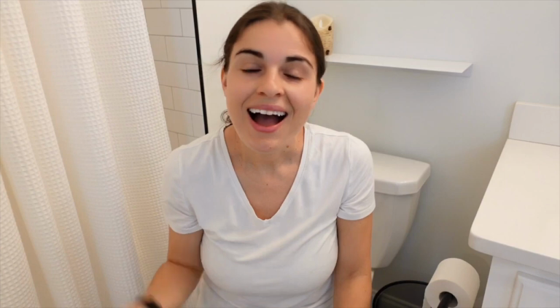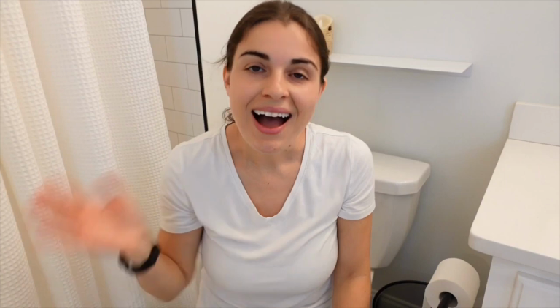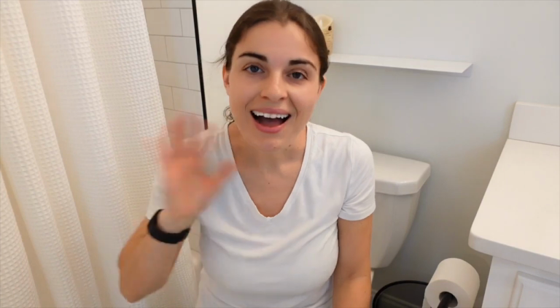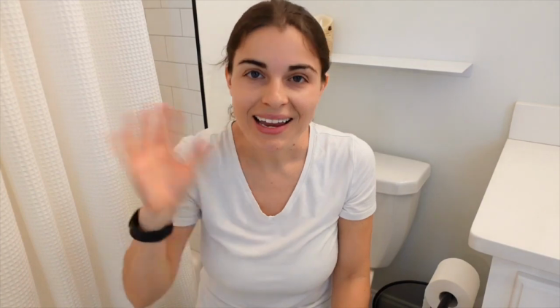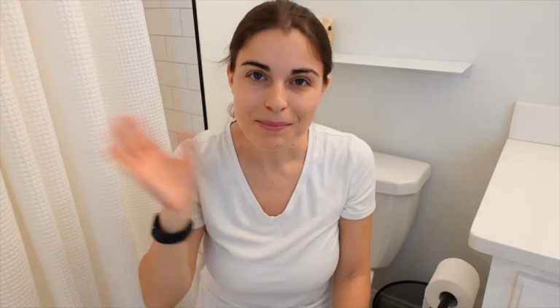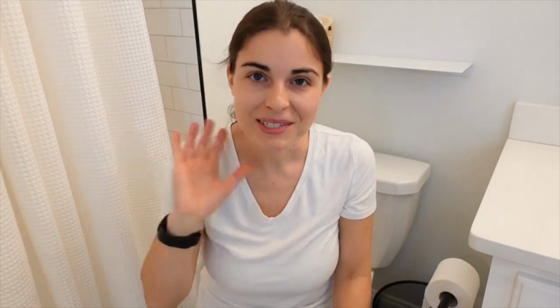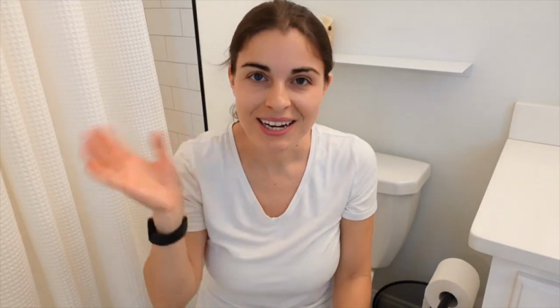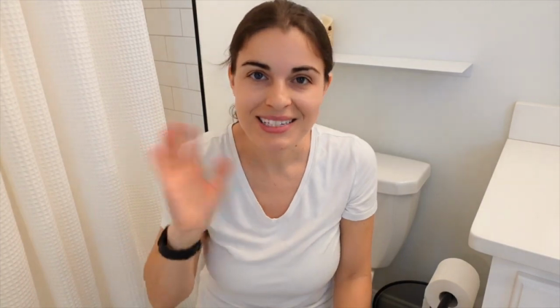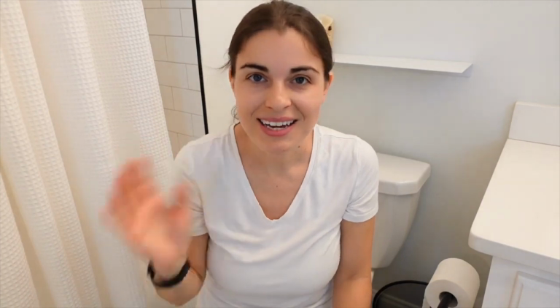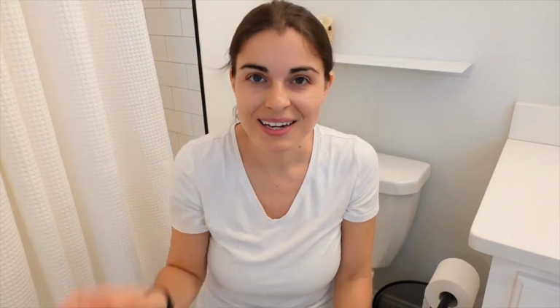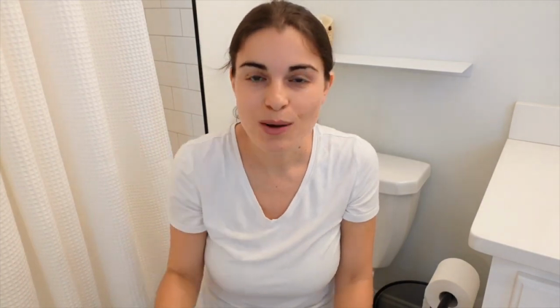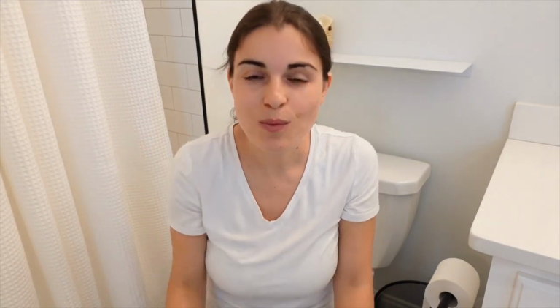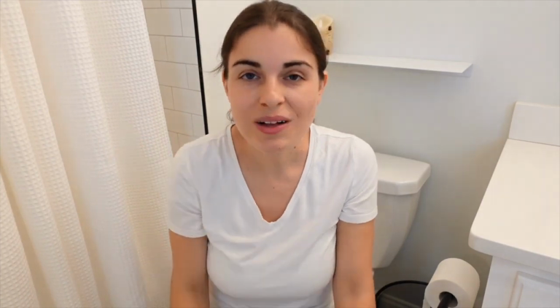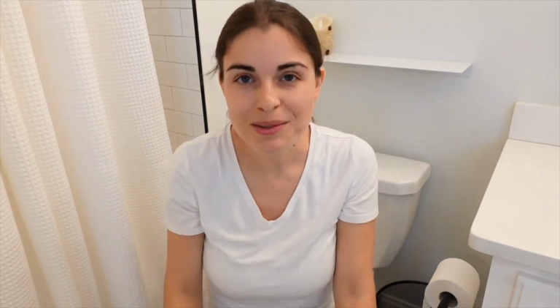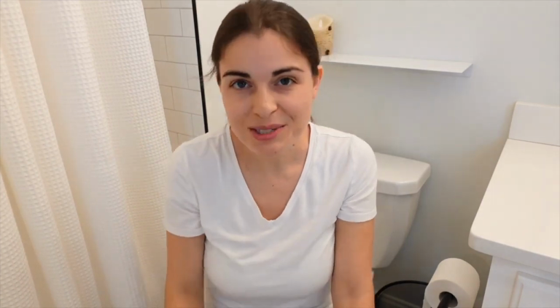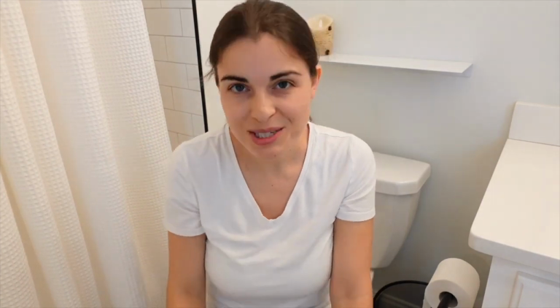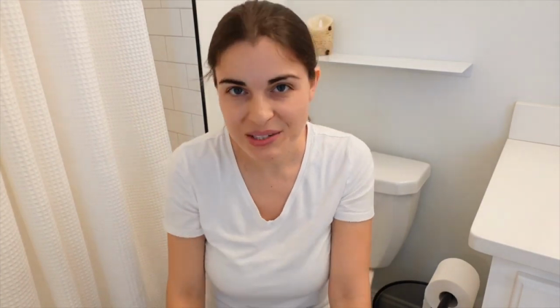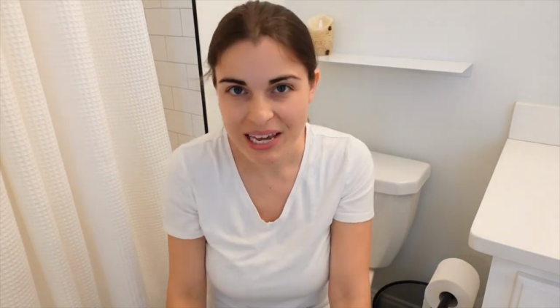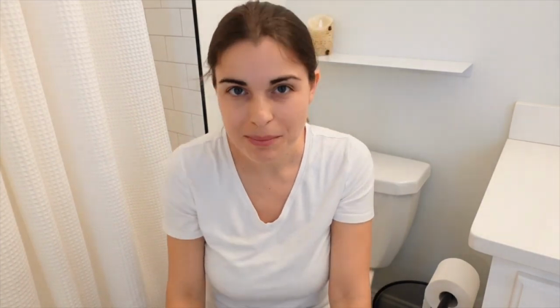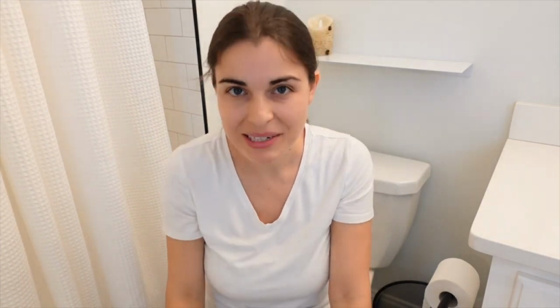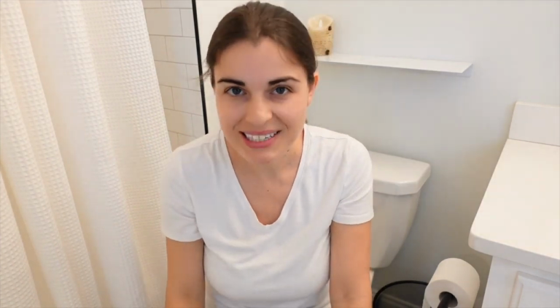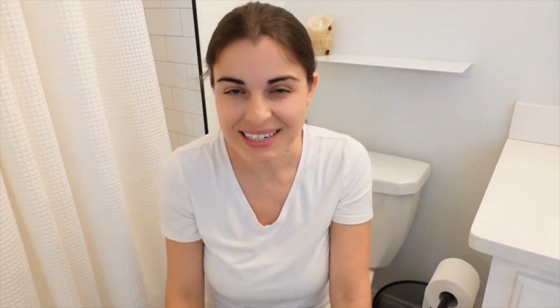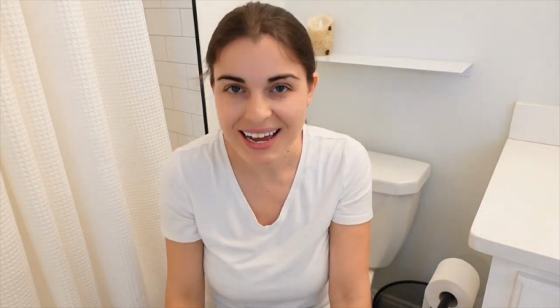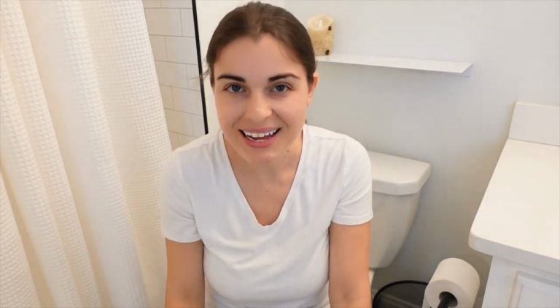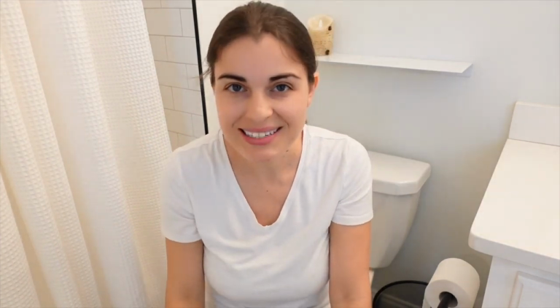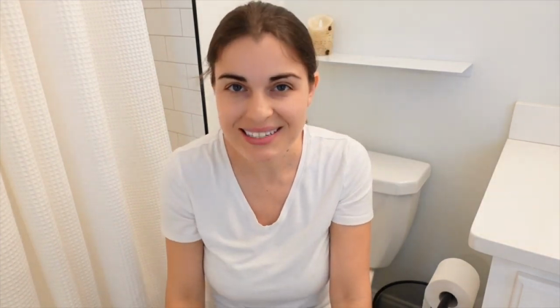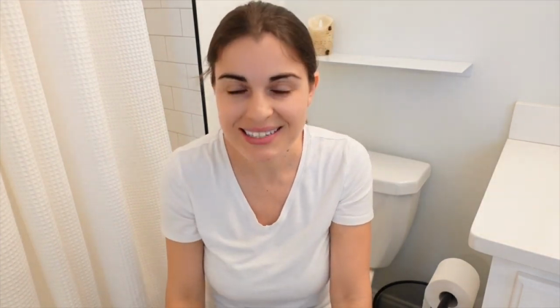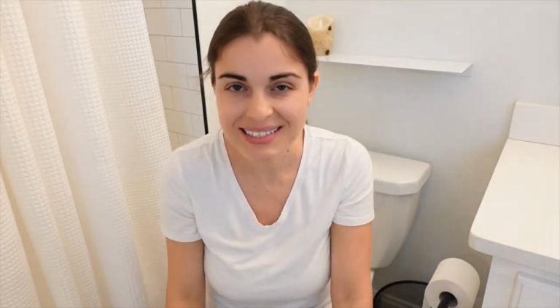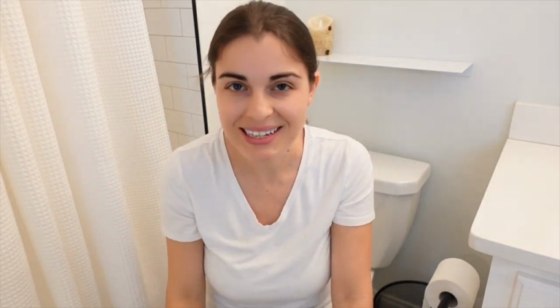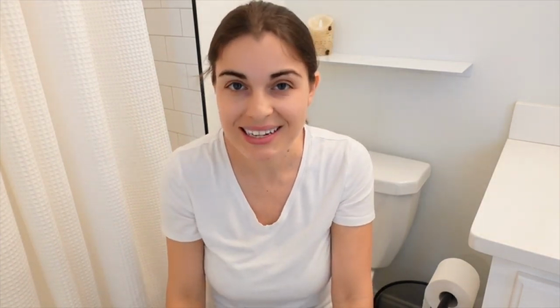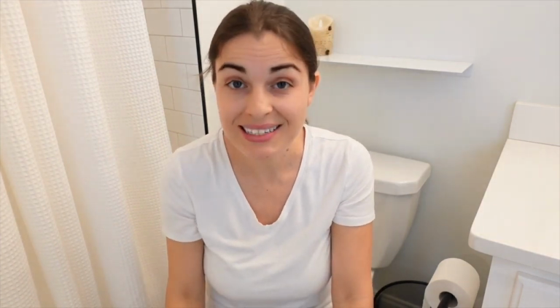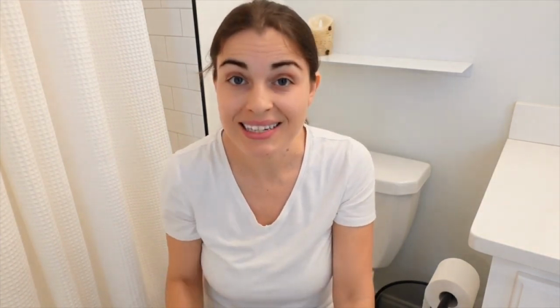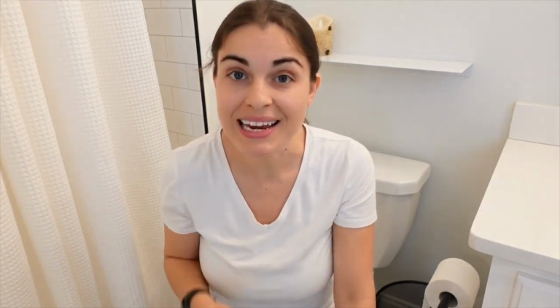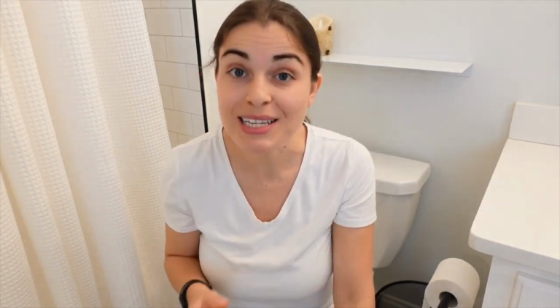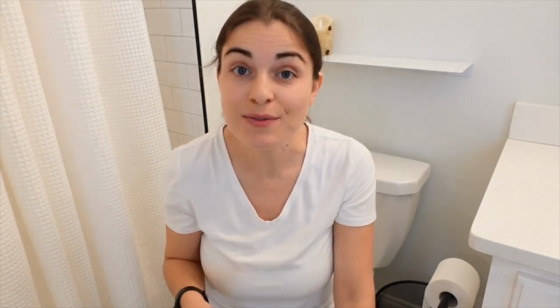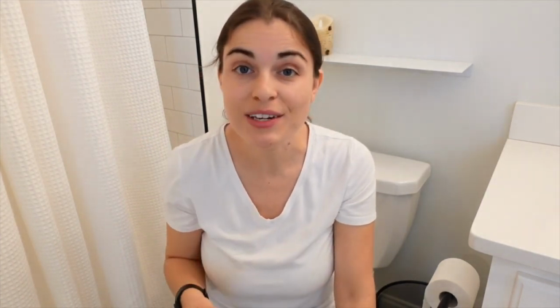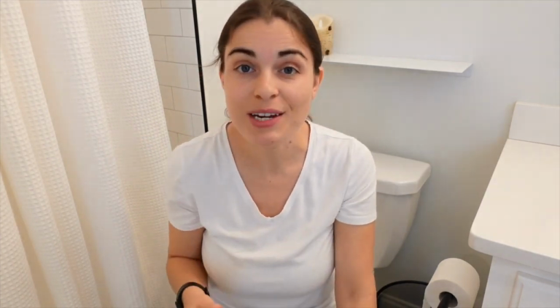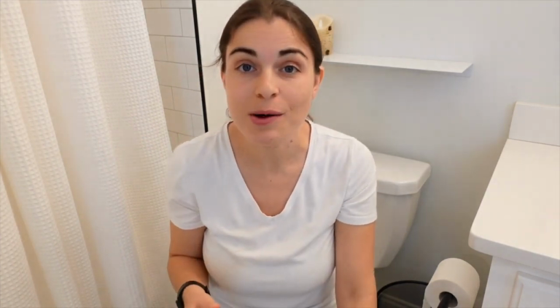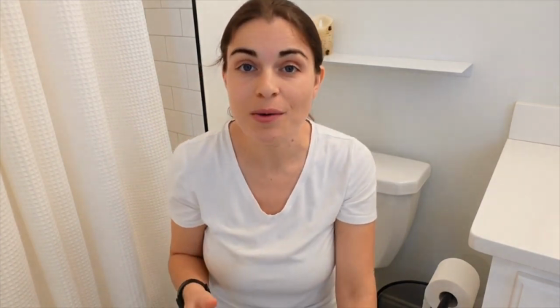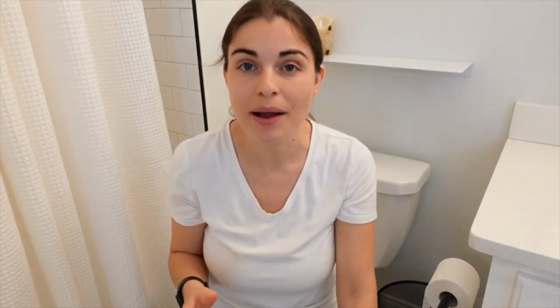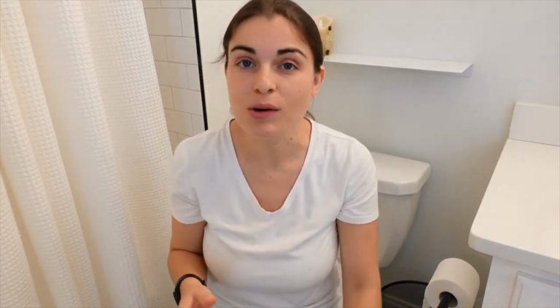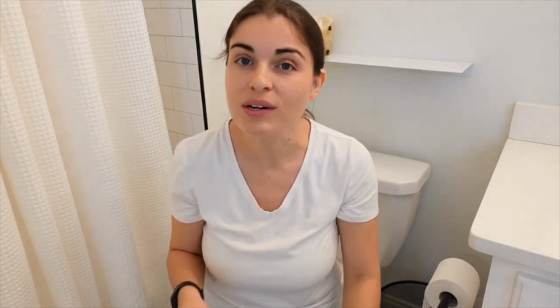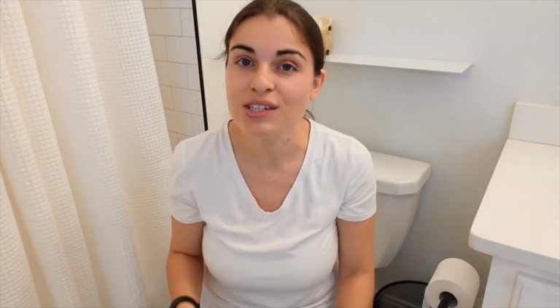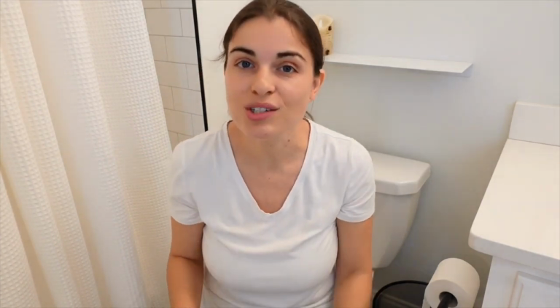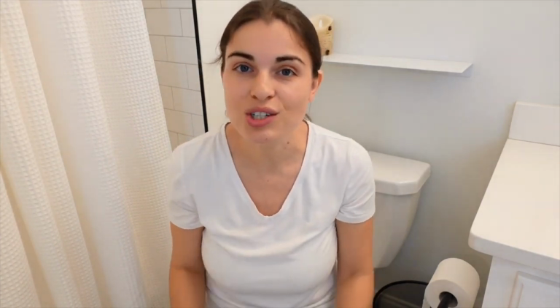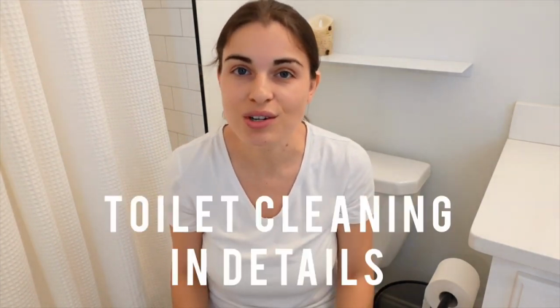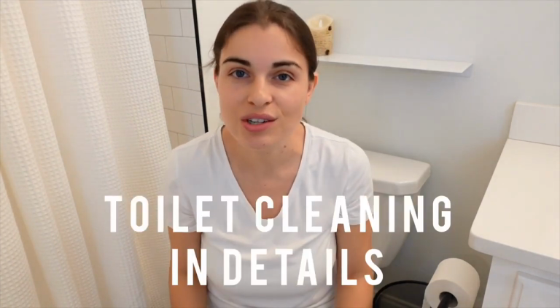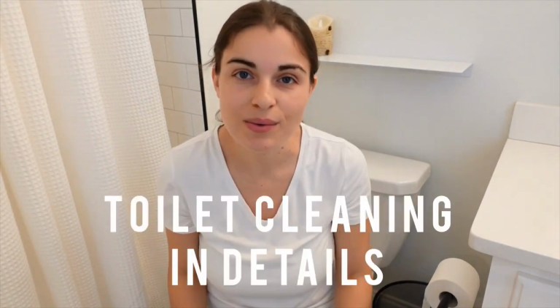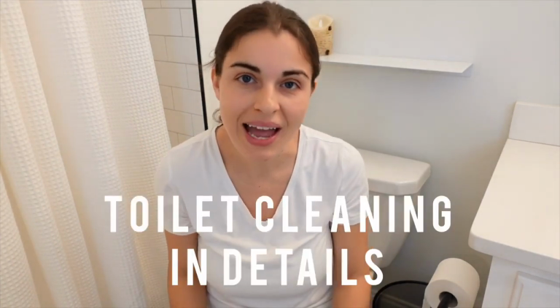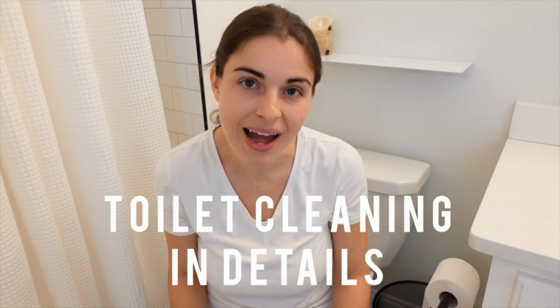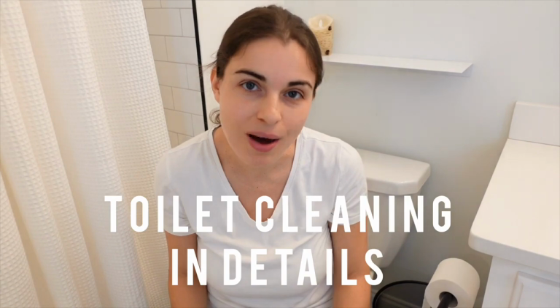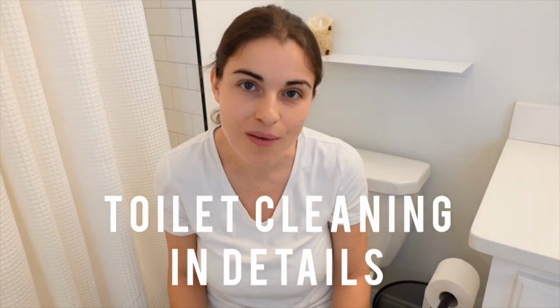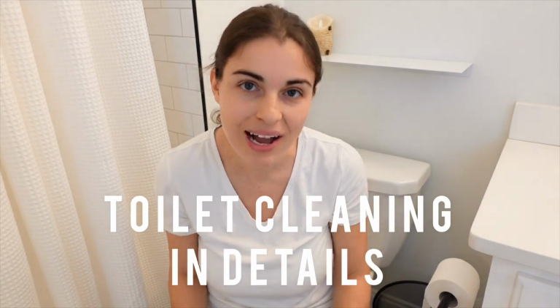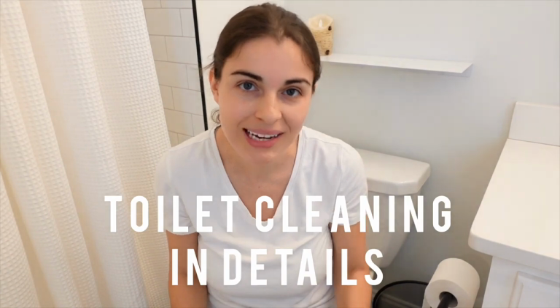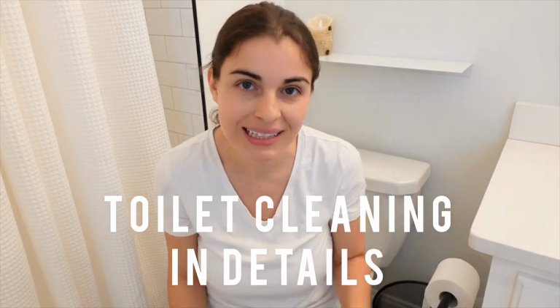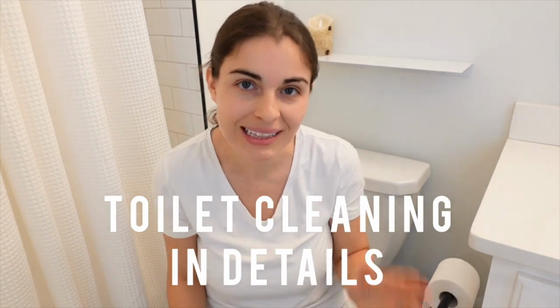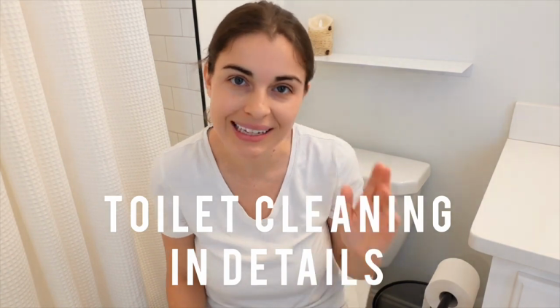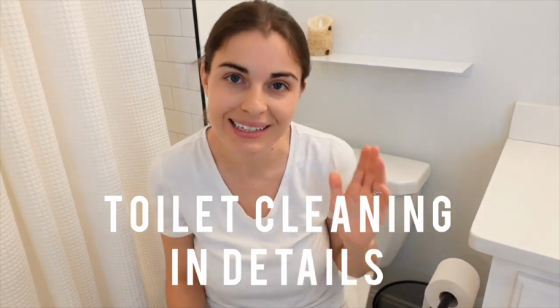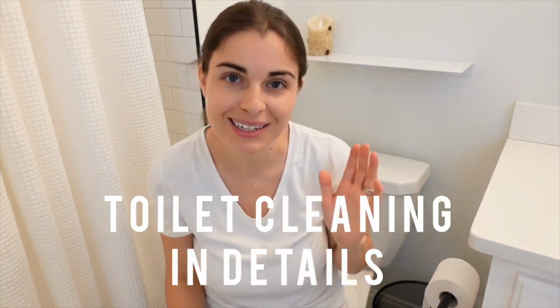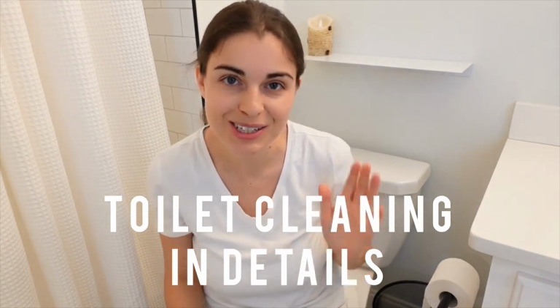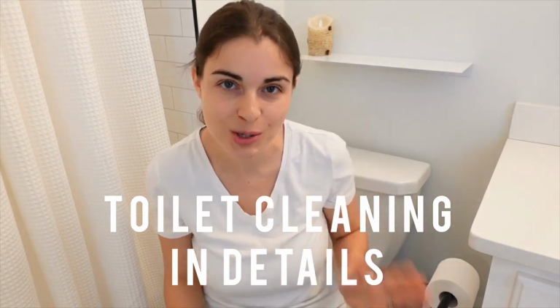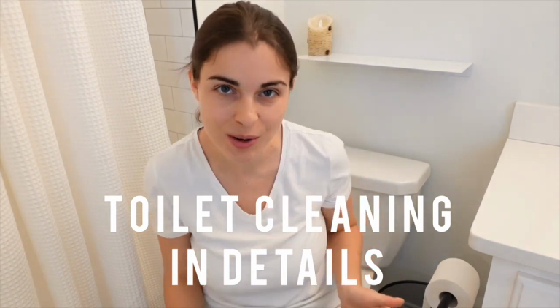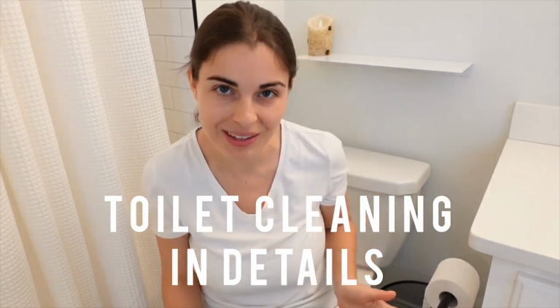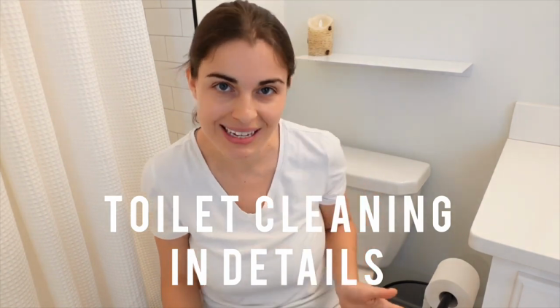Hi, I'm Tatiana. Welcome to 10-Minute Tasks. In today's video, I'm going to show you how I clean a toilet.